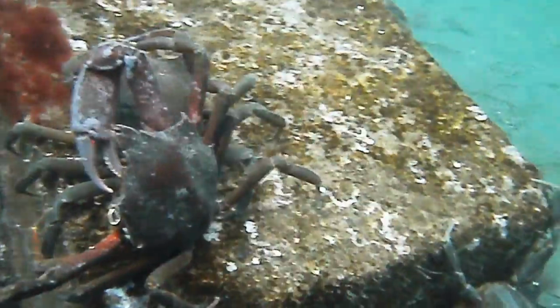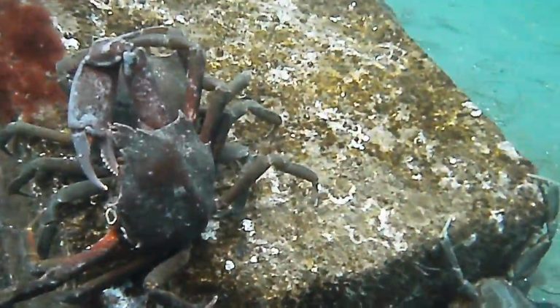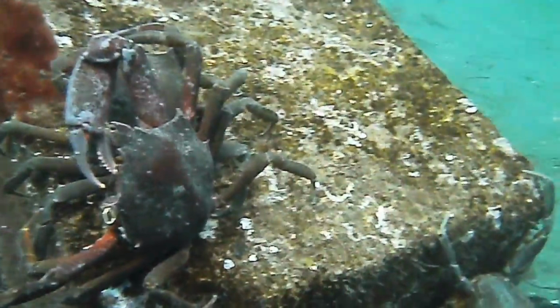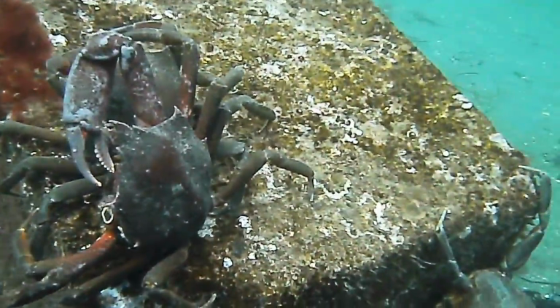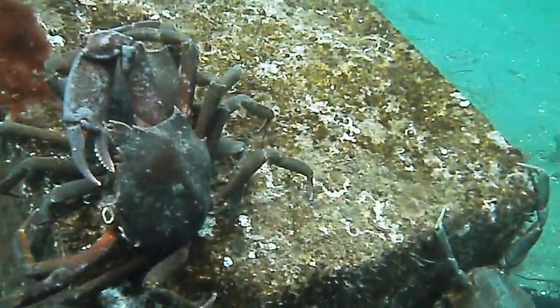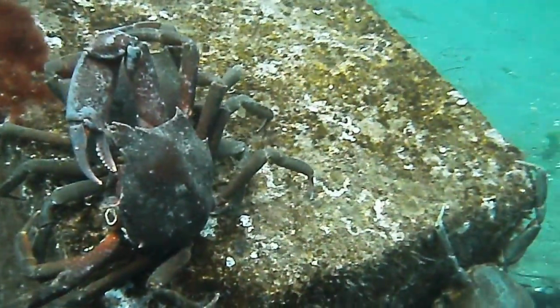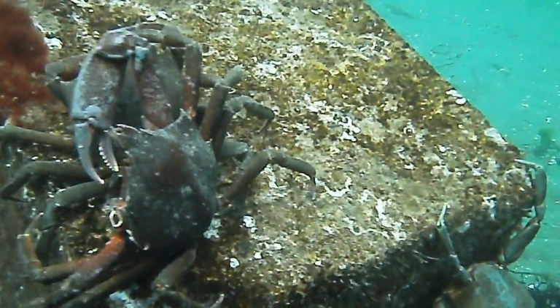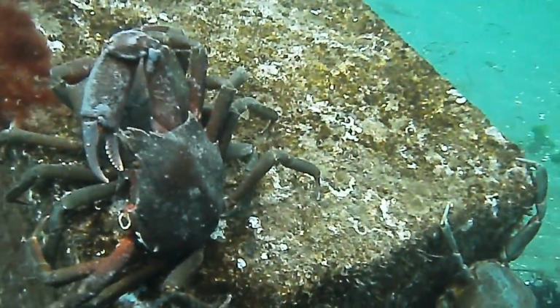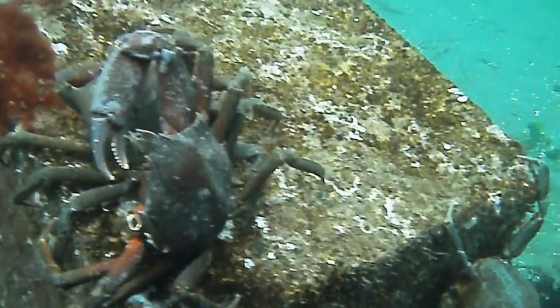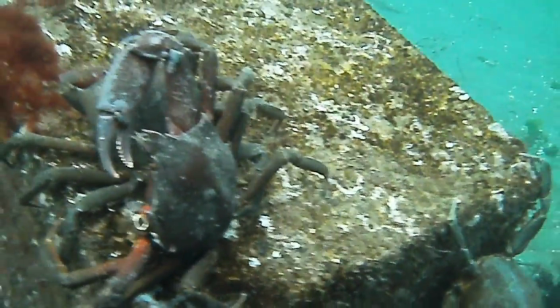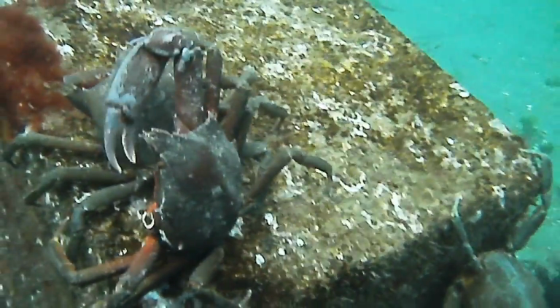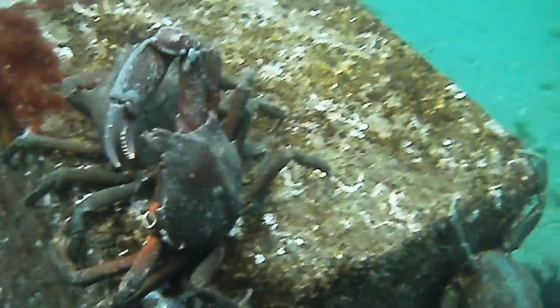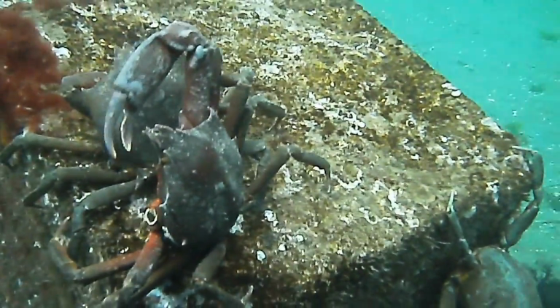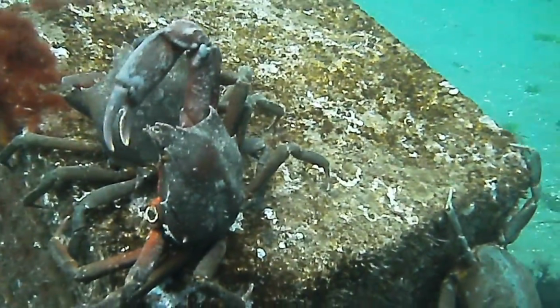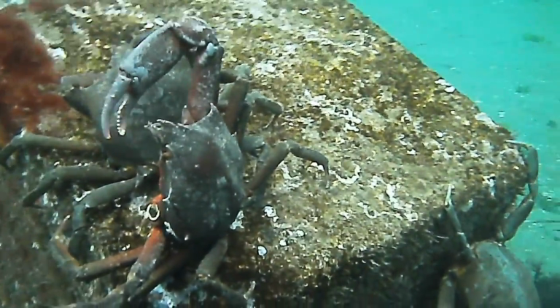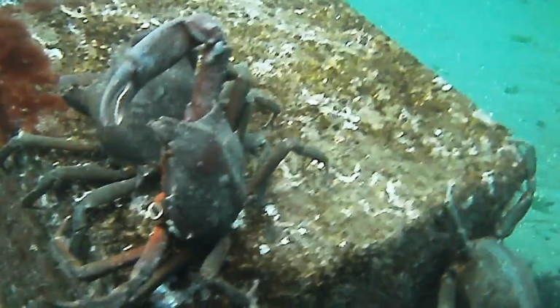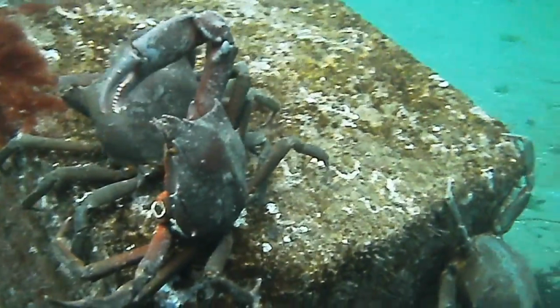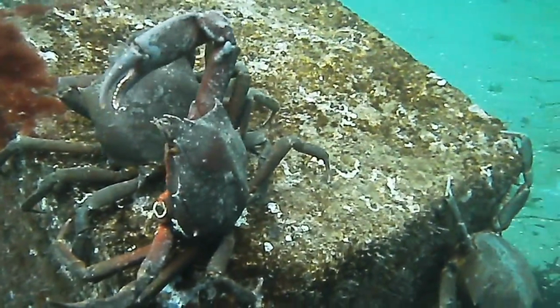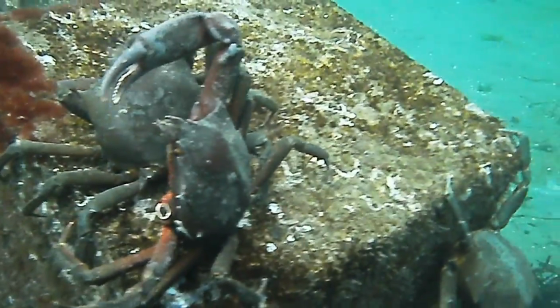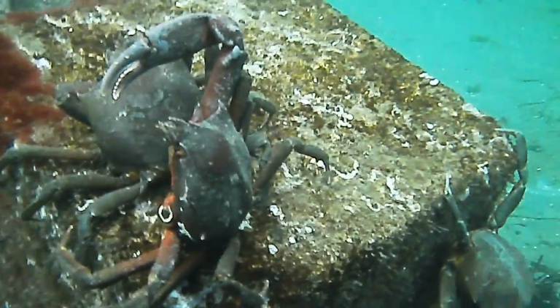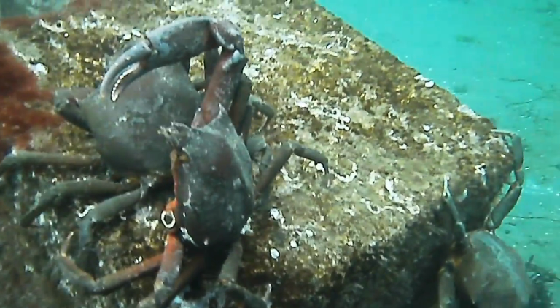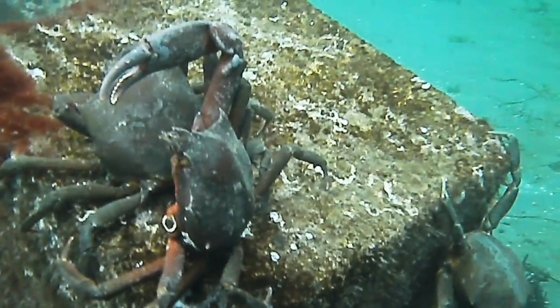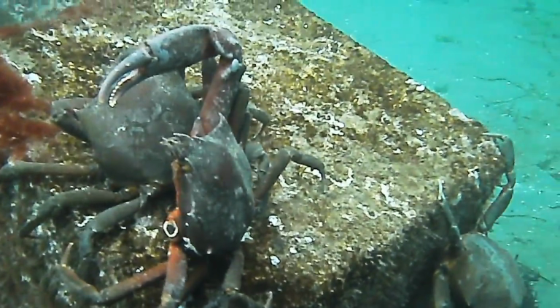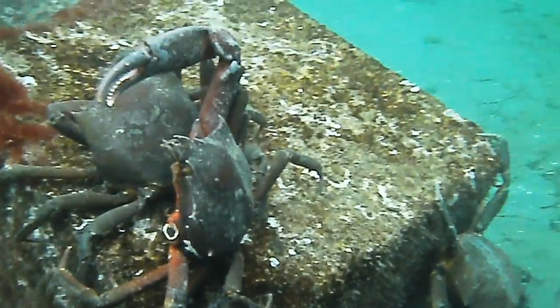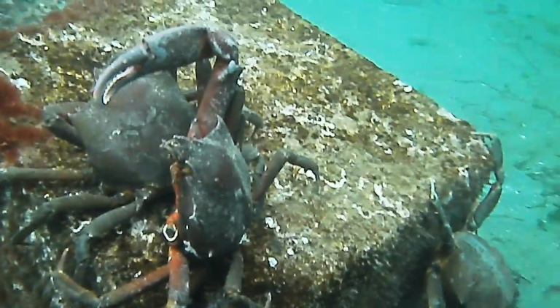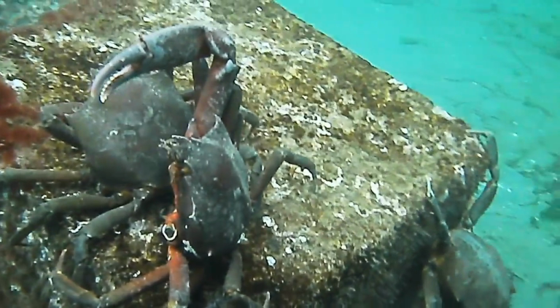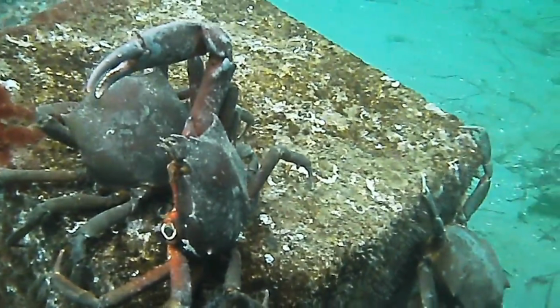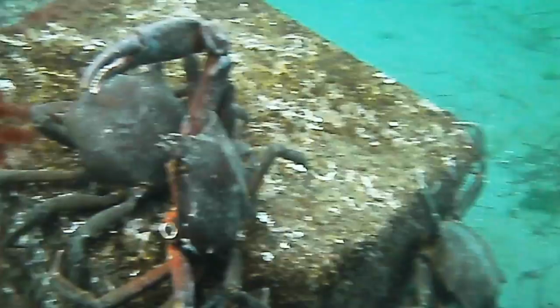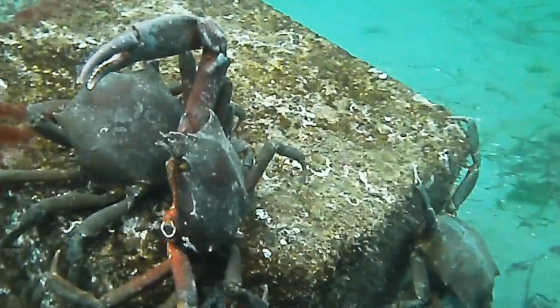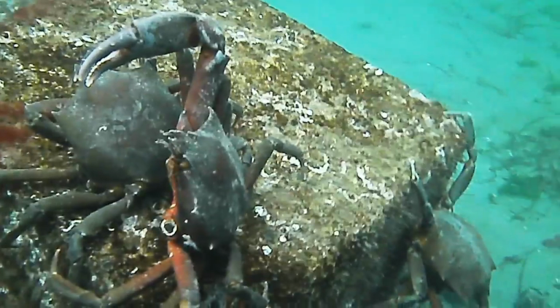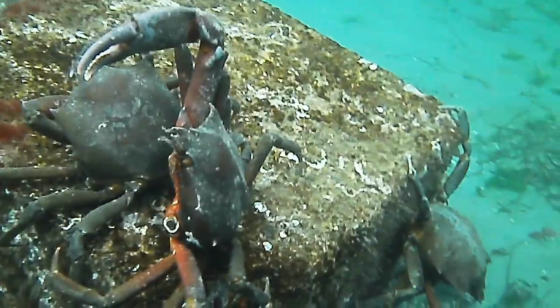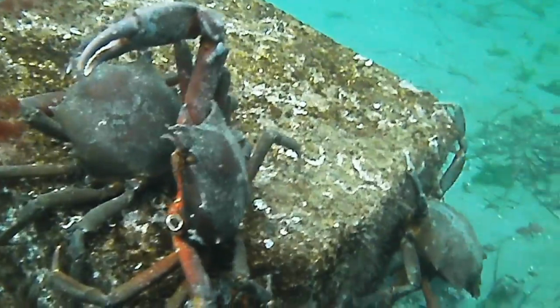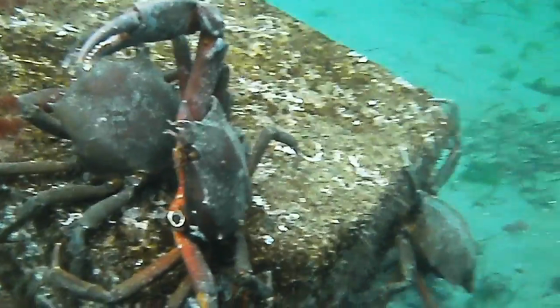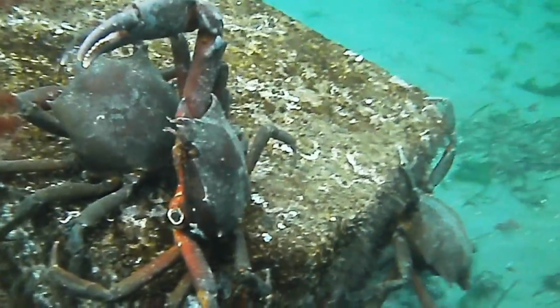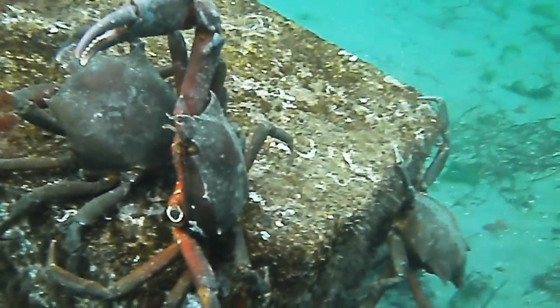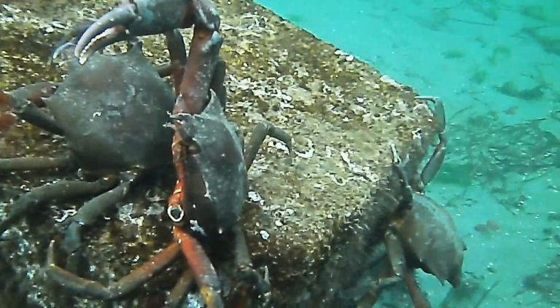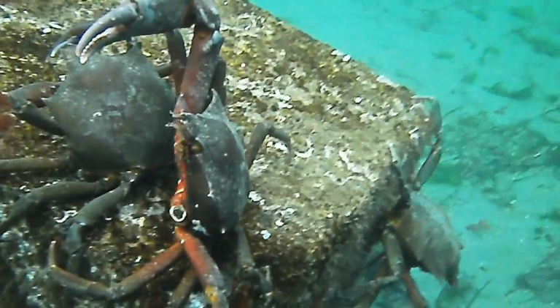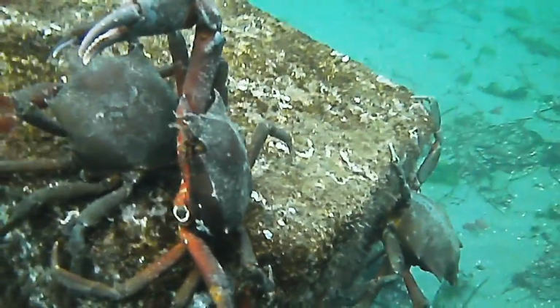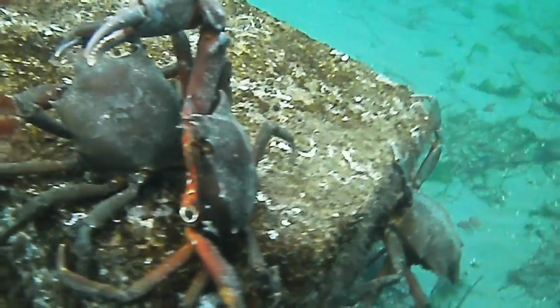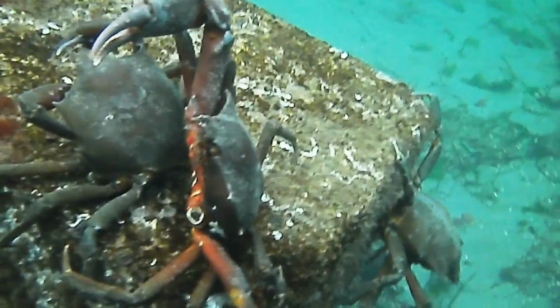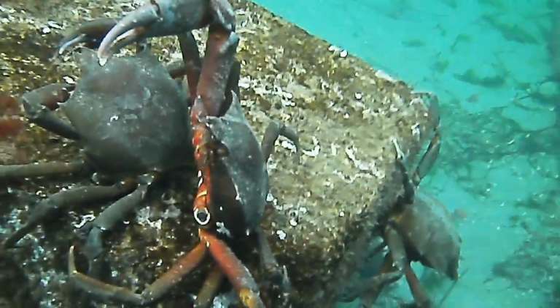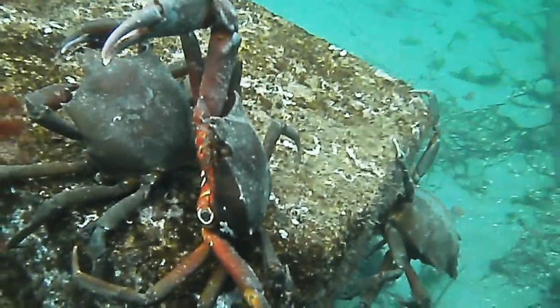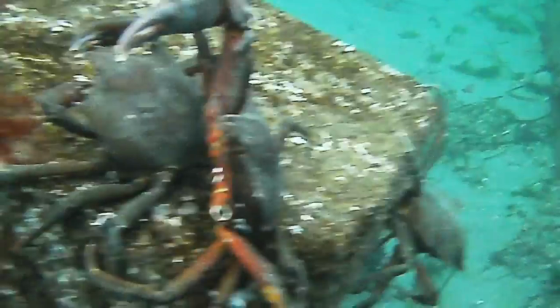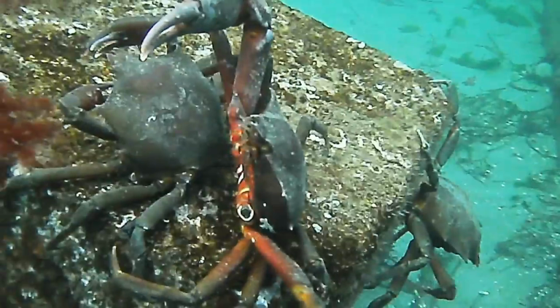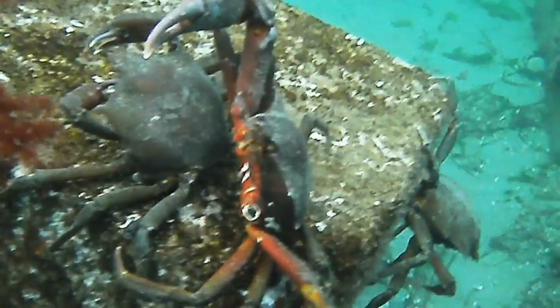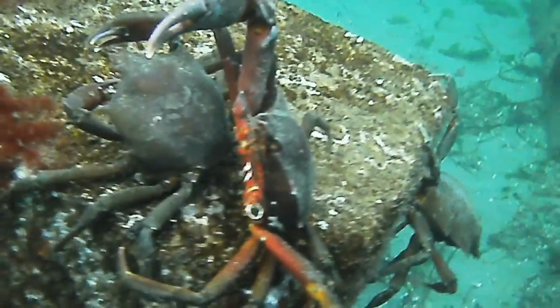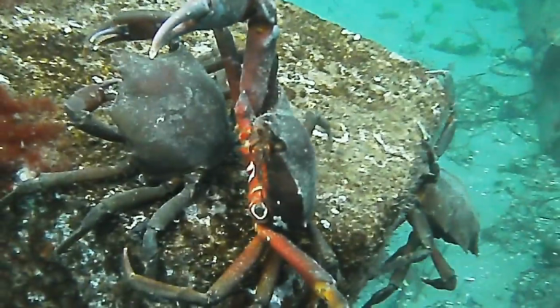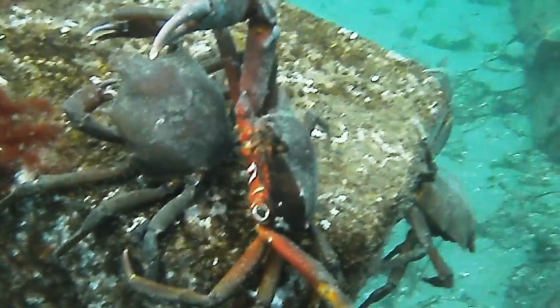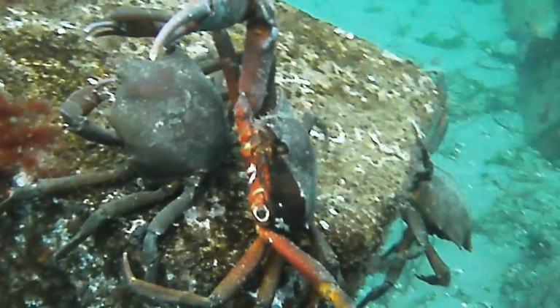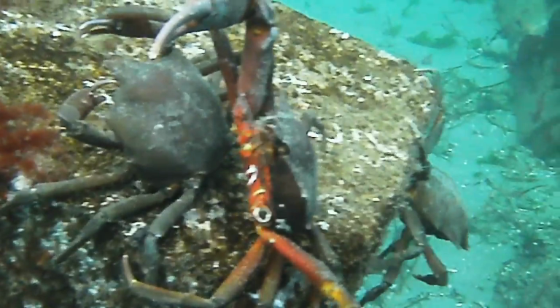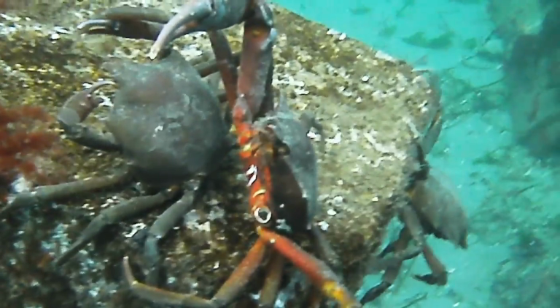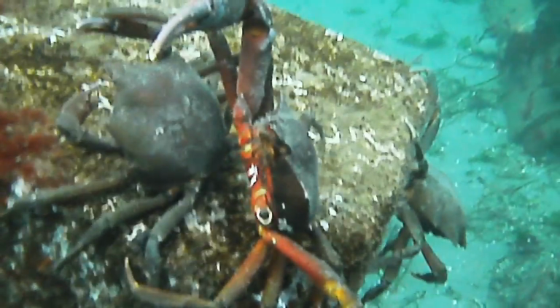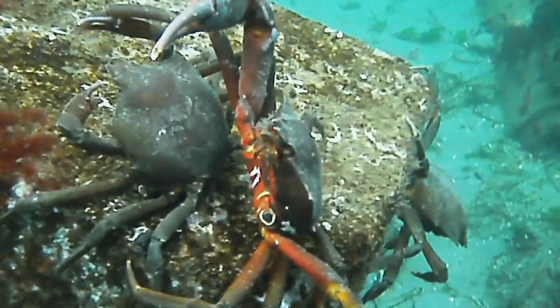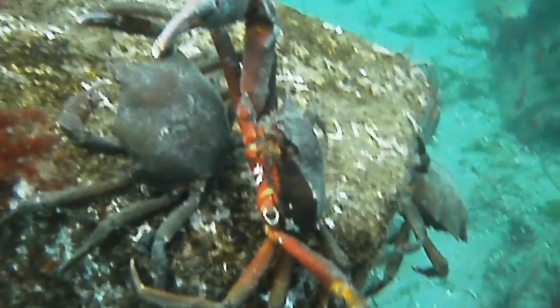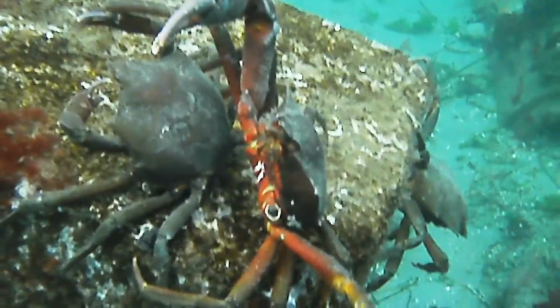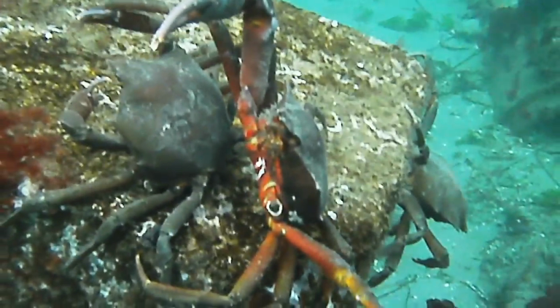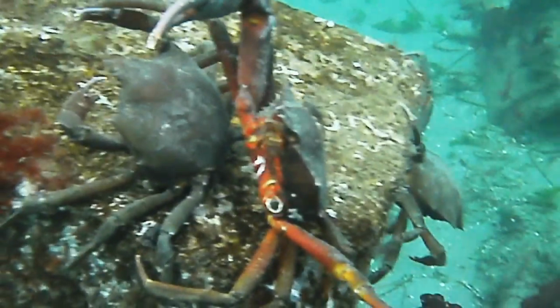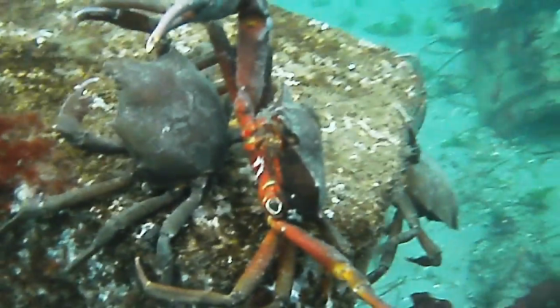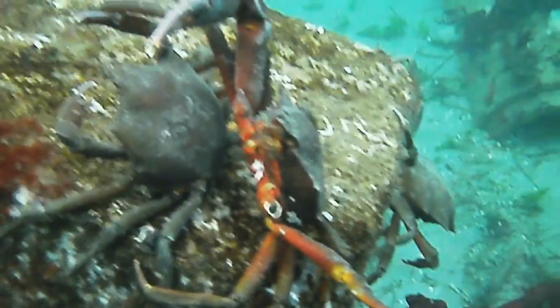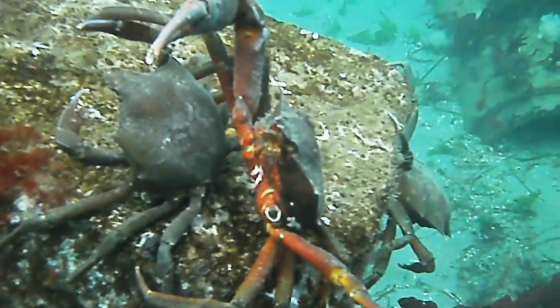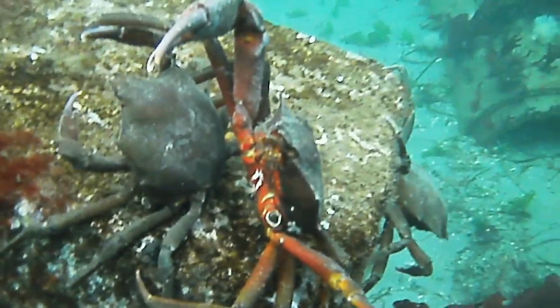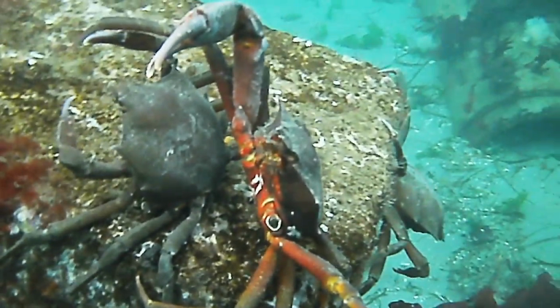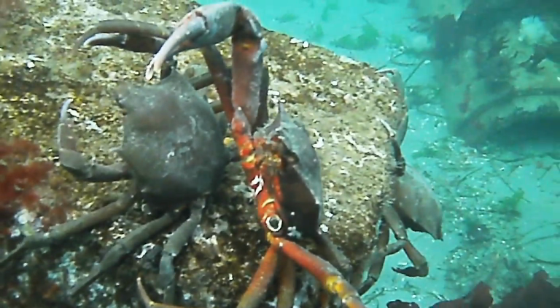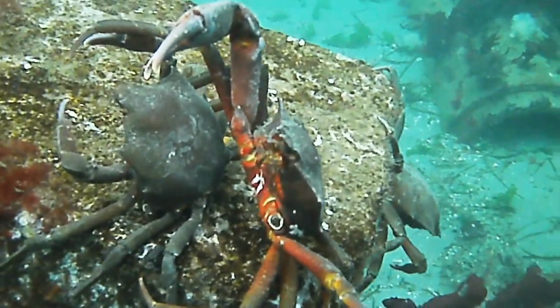Winter is the beginning of the breeding season for these crabs, and males will jealously guard a female, even from scuba divers.